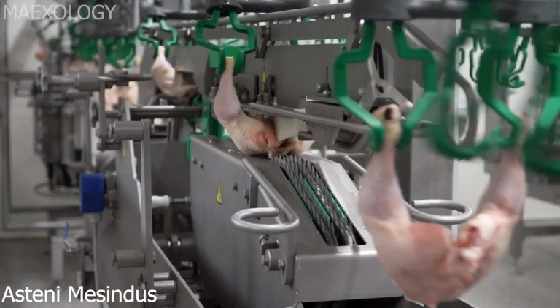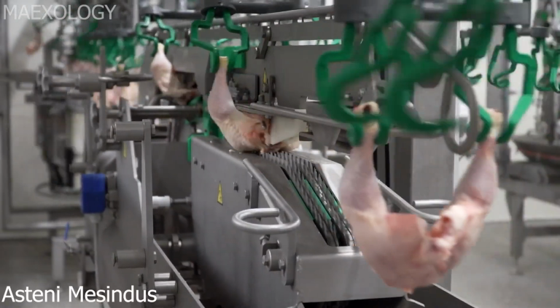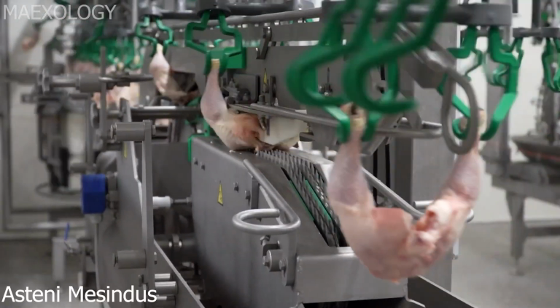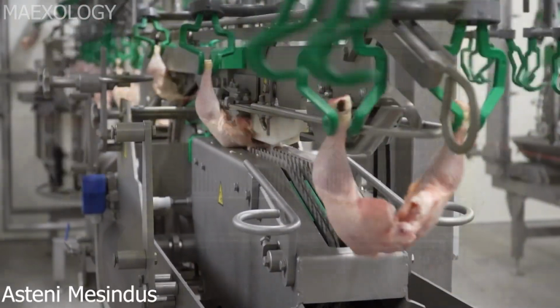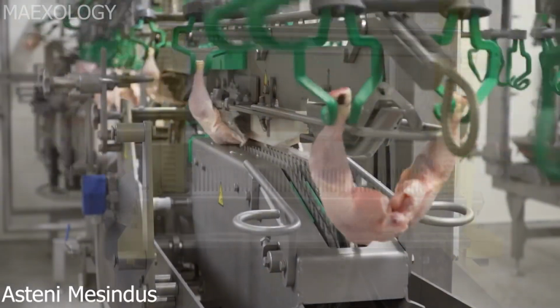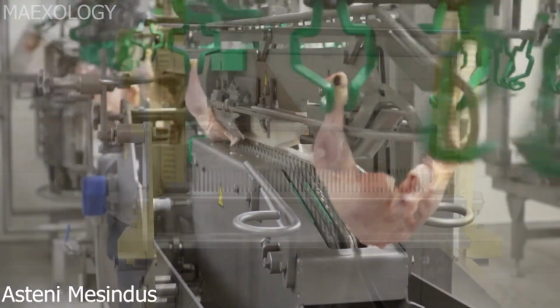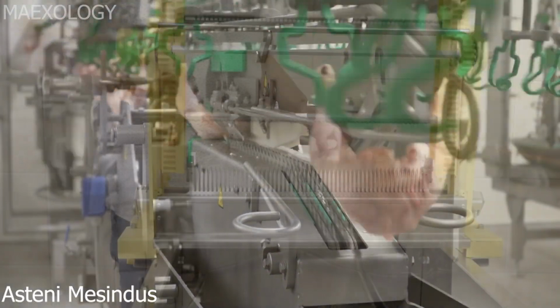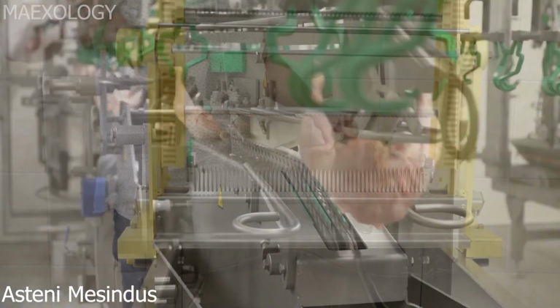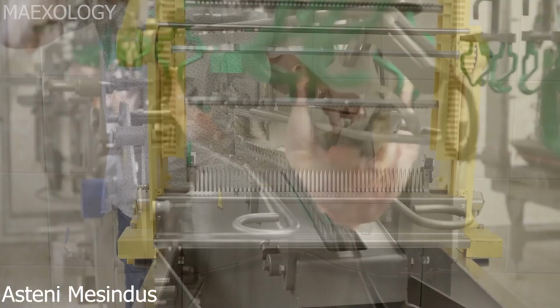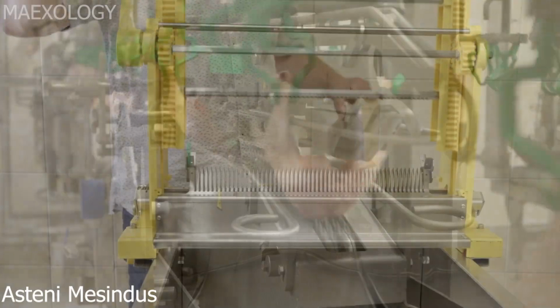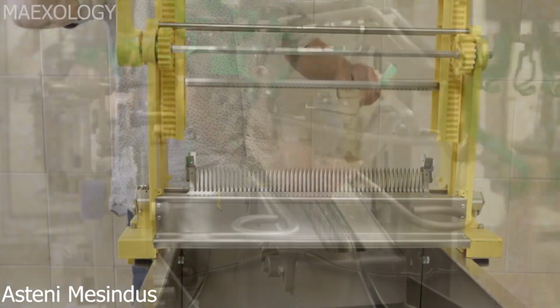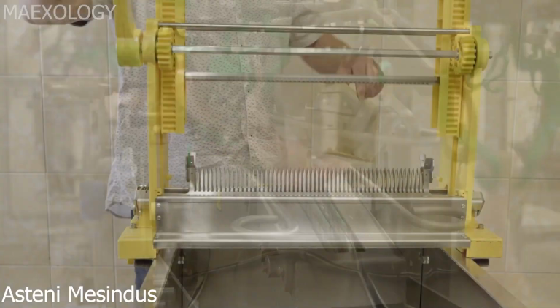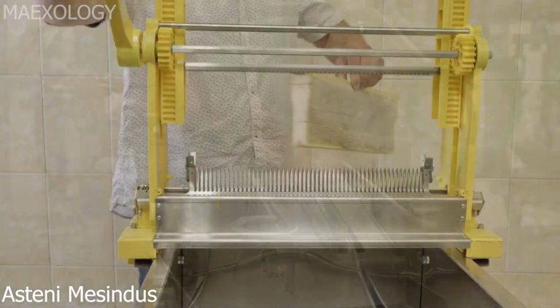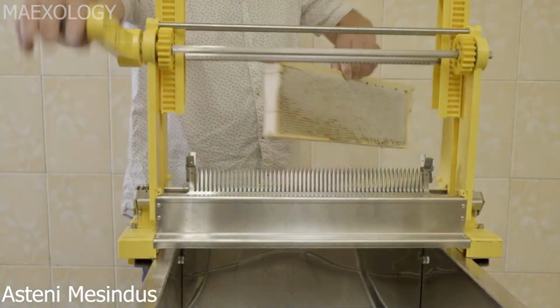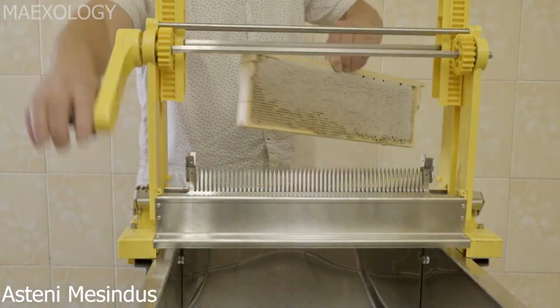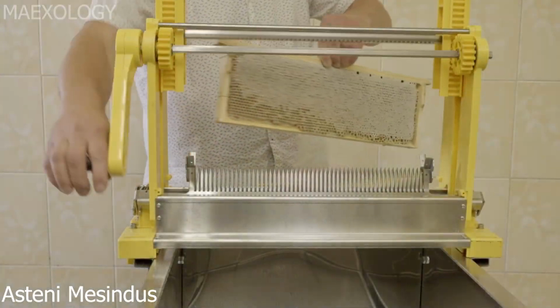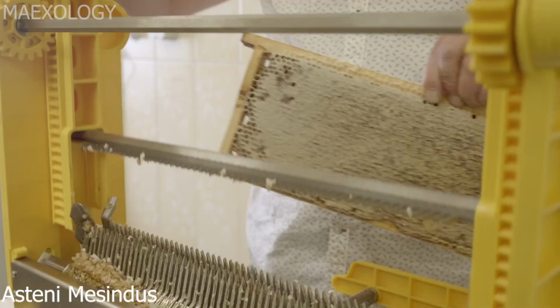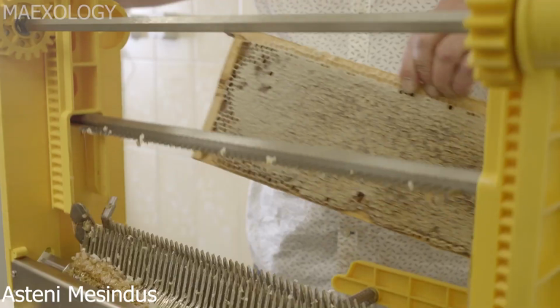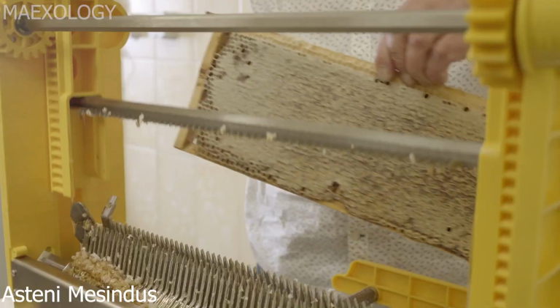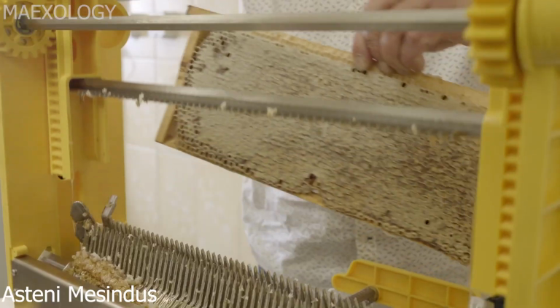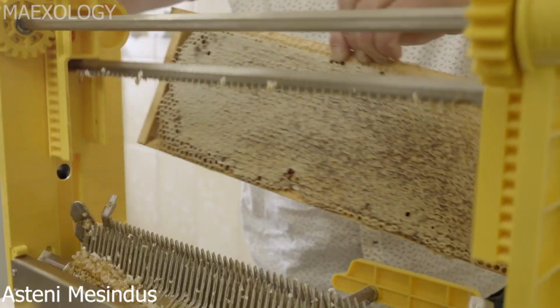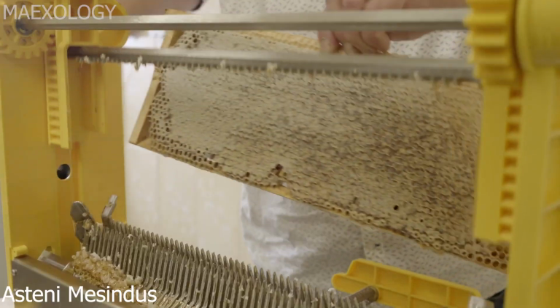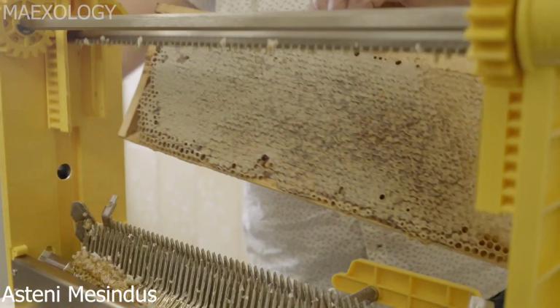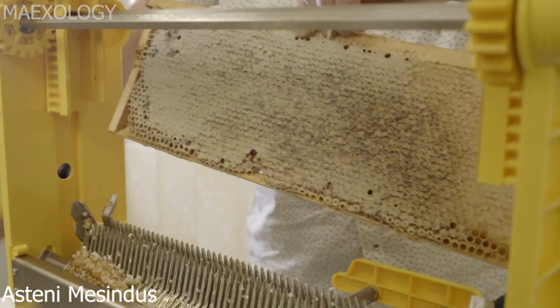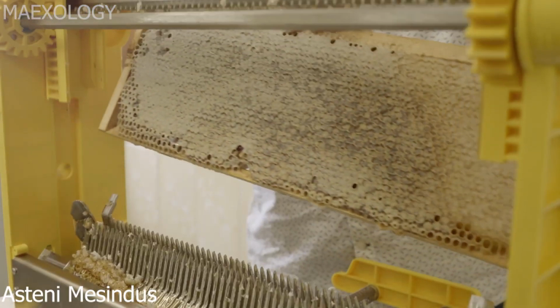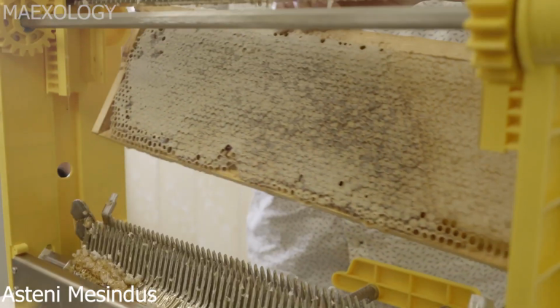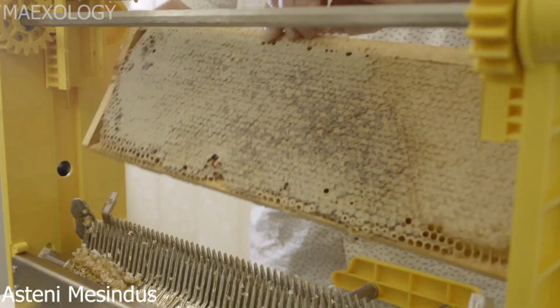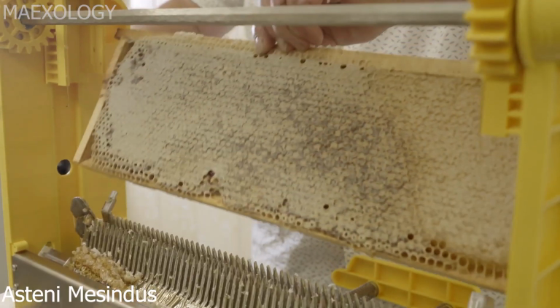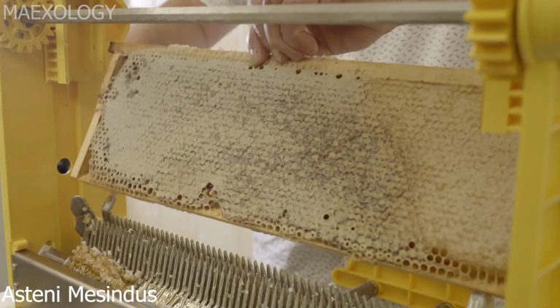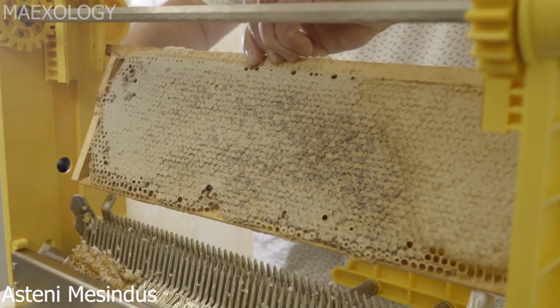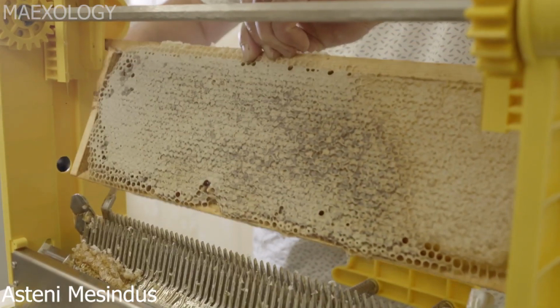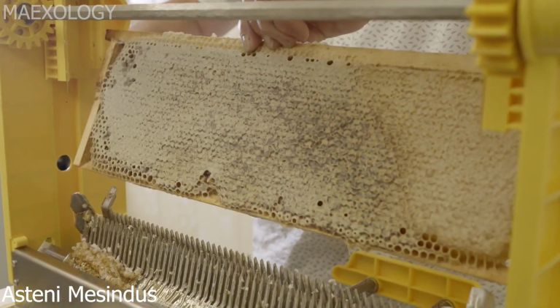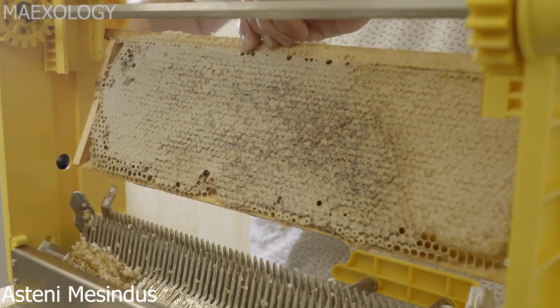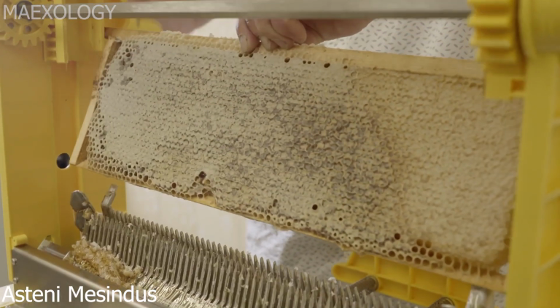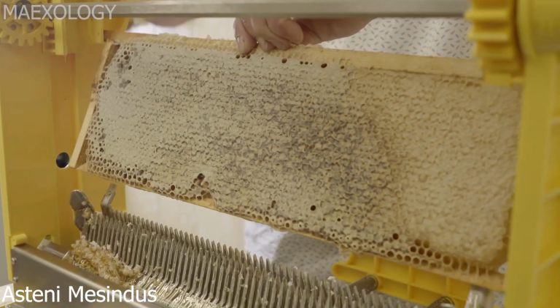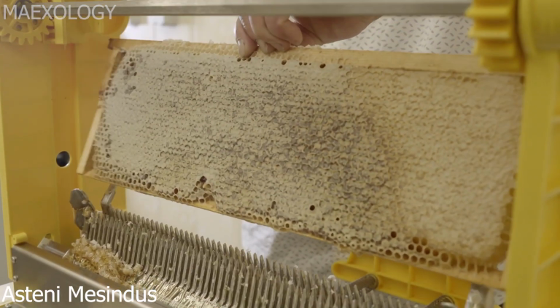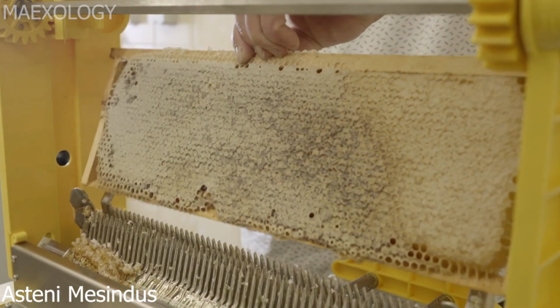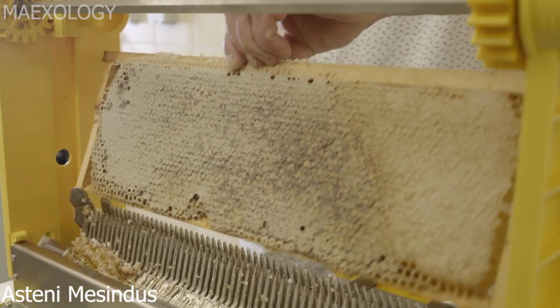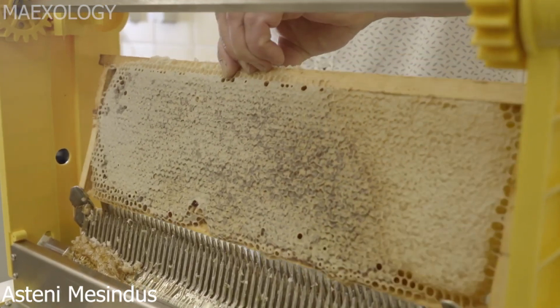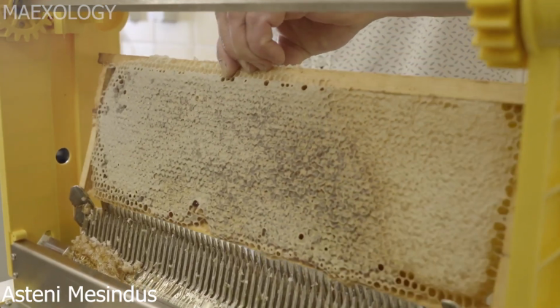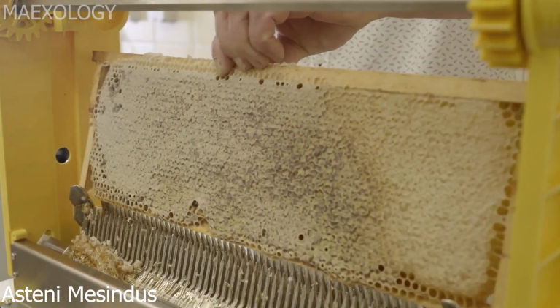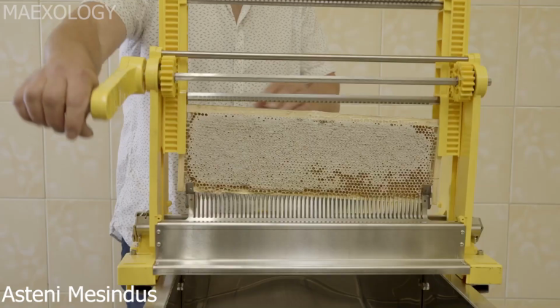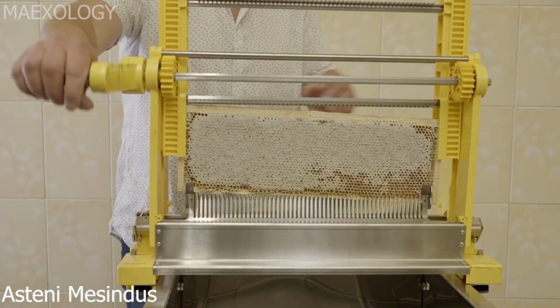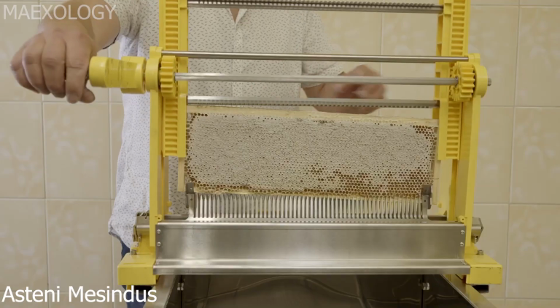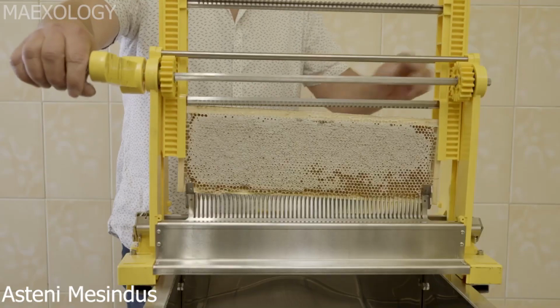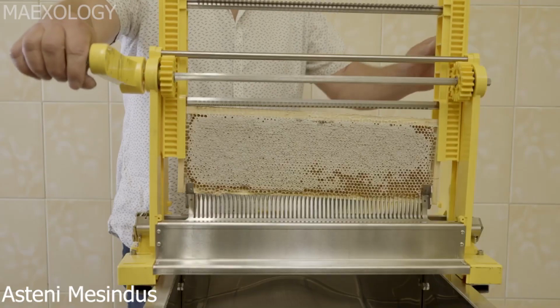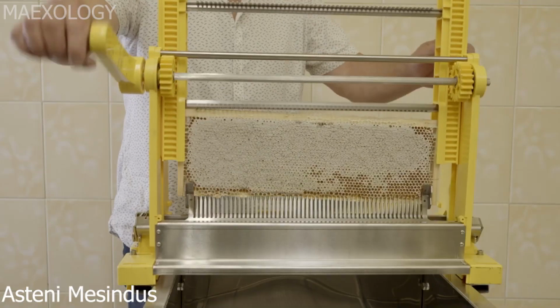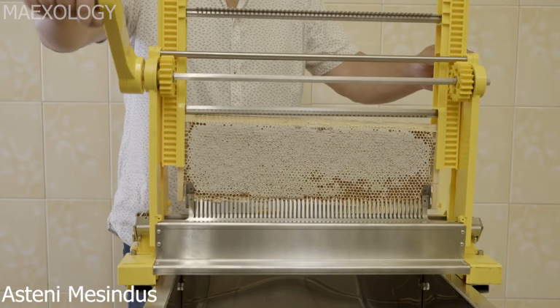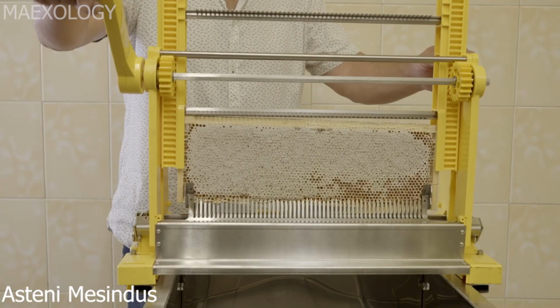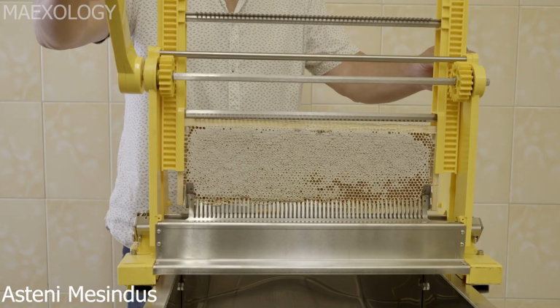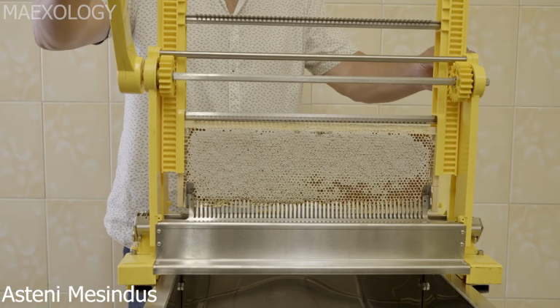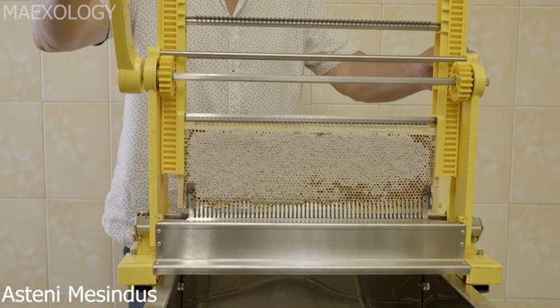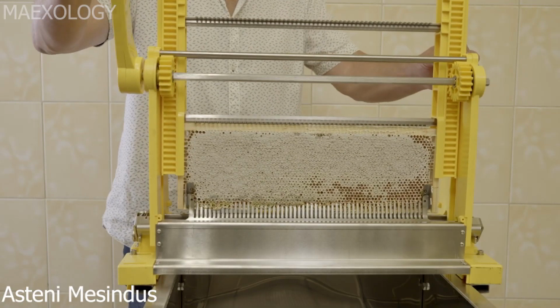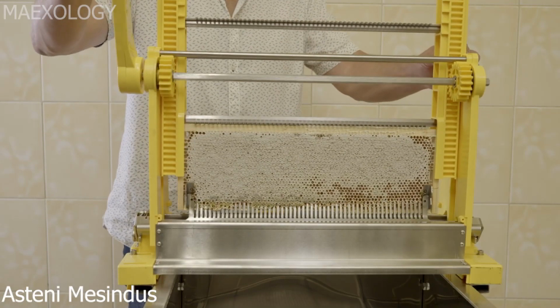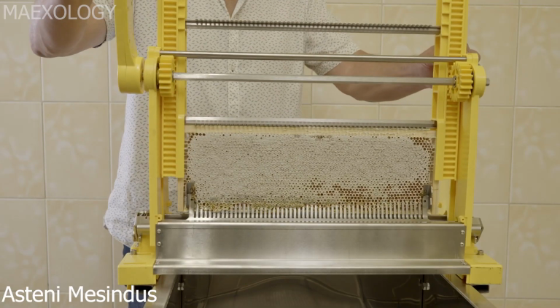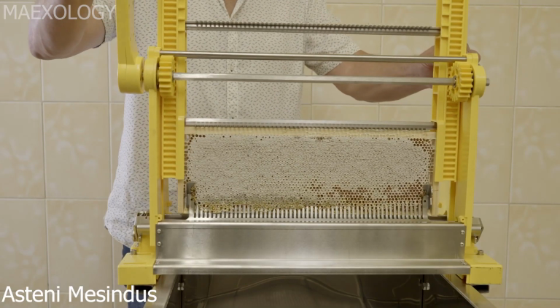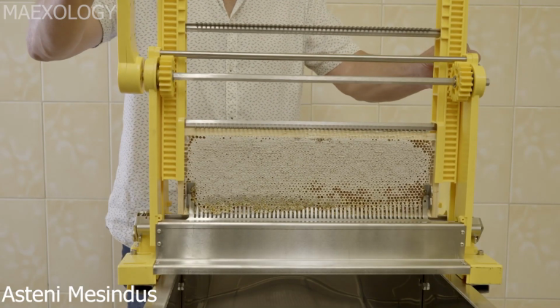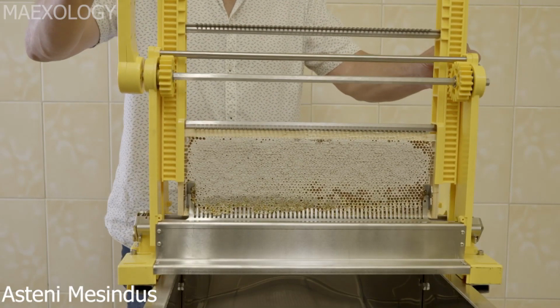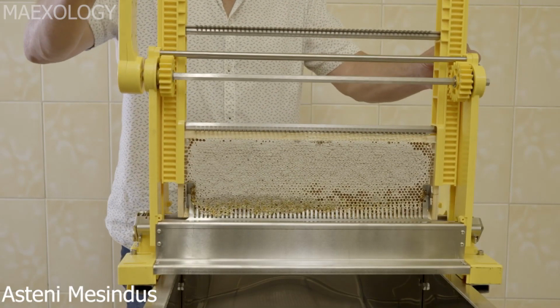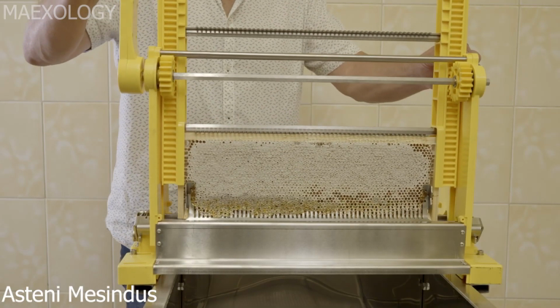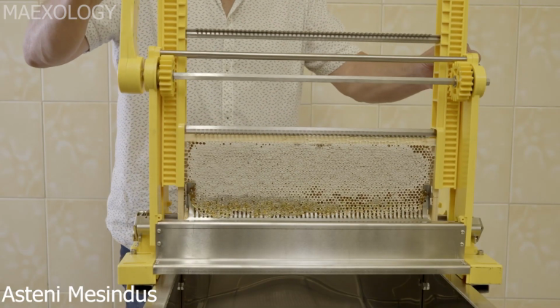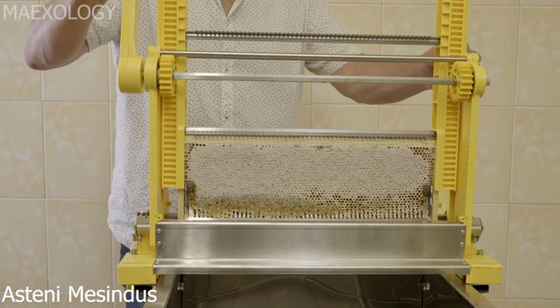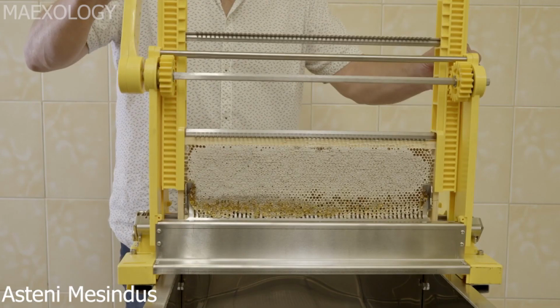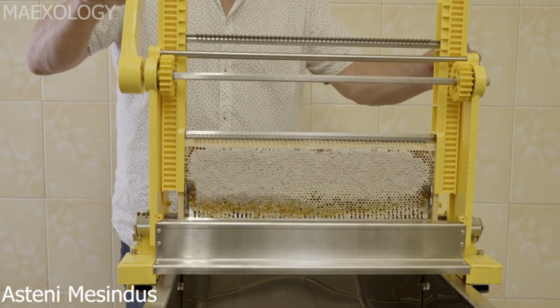In order to assist beekeepers with honey gathering, this manual uncapping assistant makes honeycomb cutting and board printing simpler.